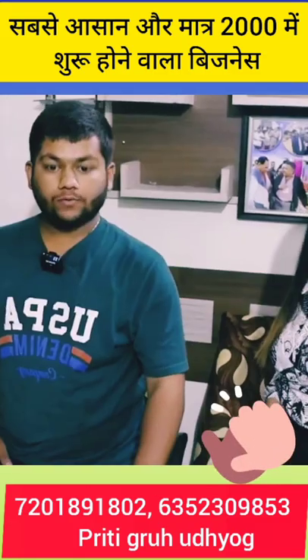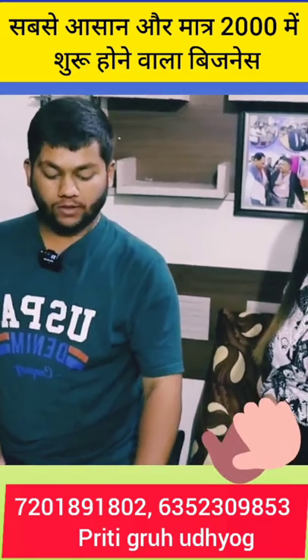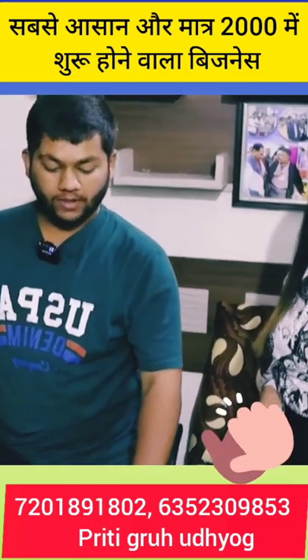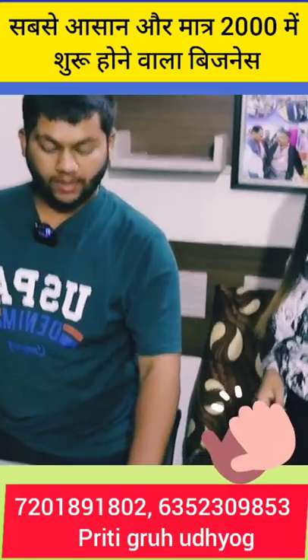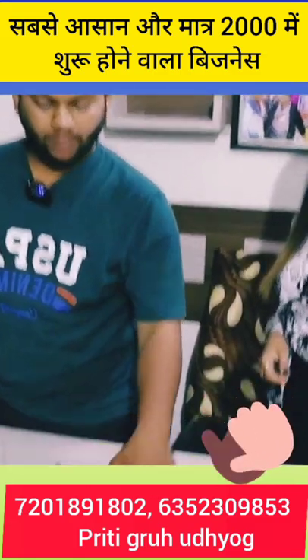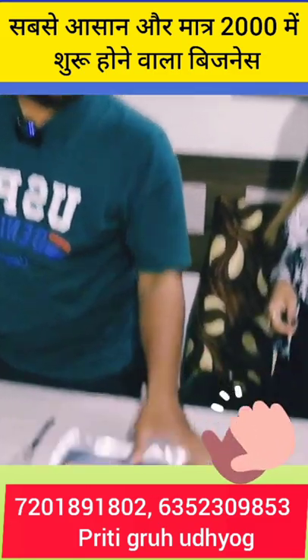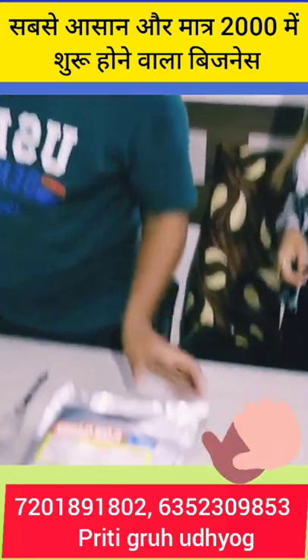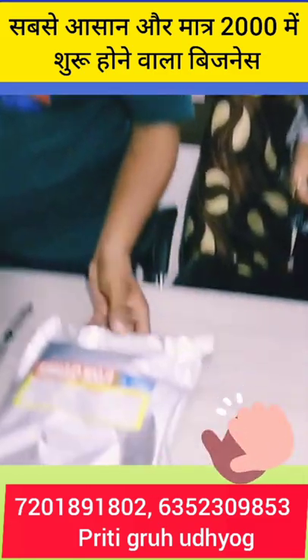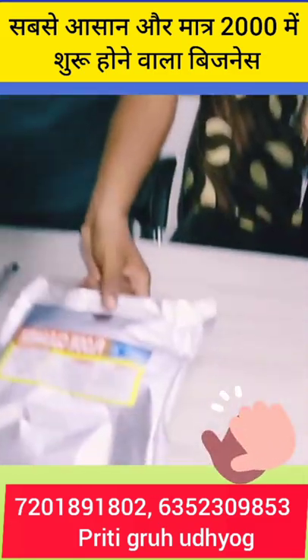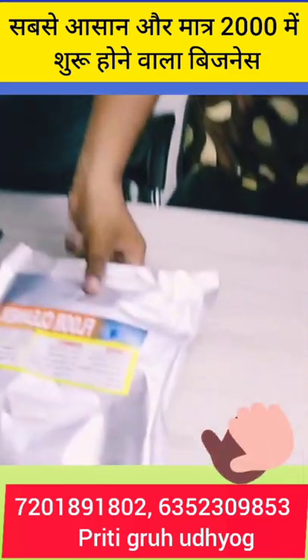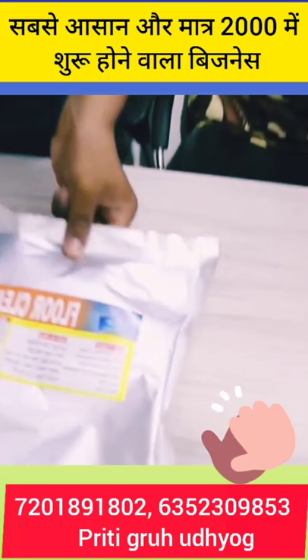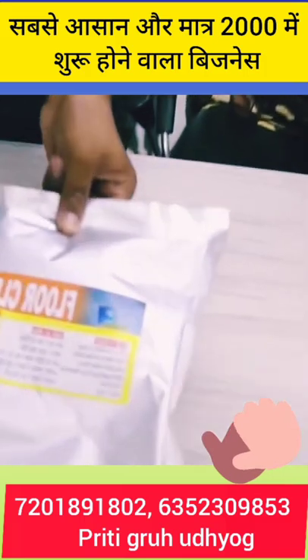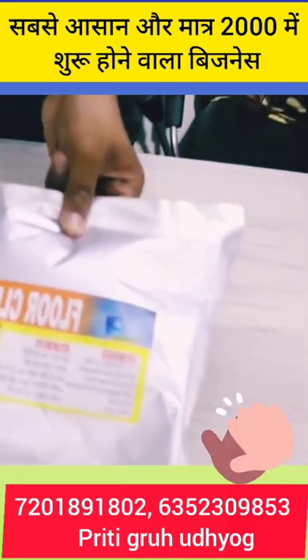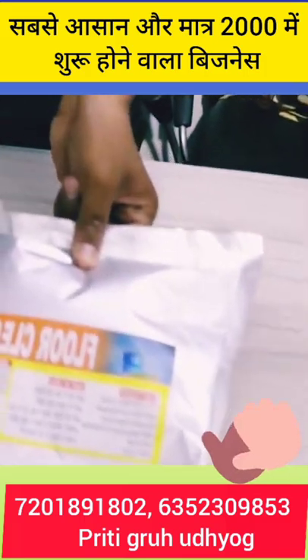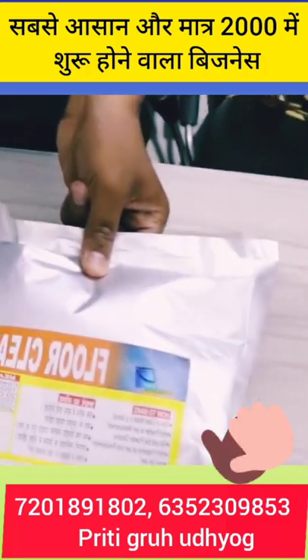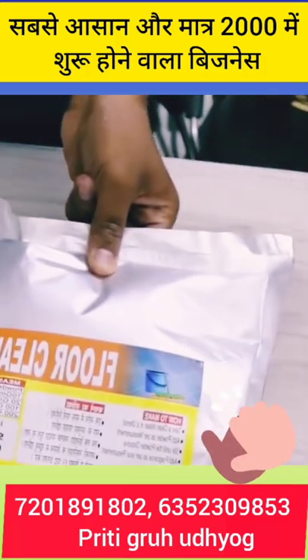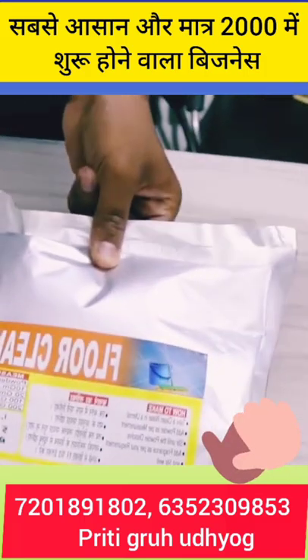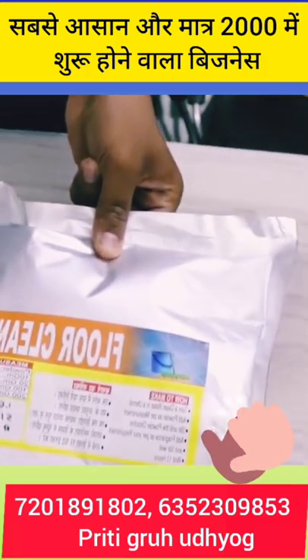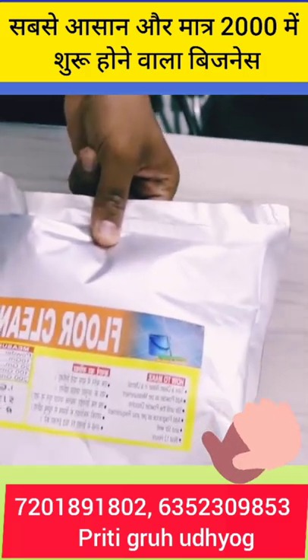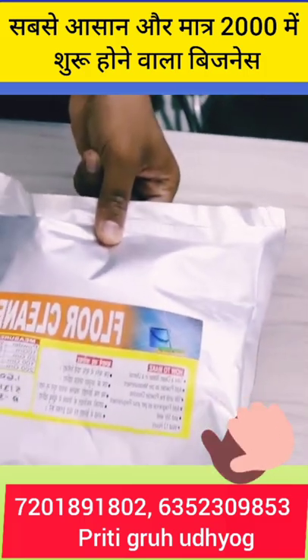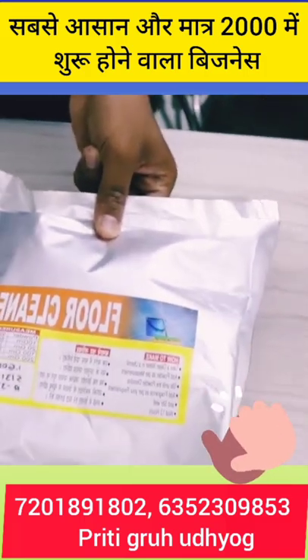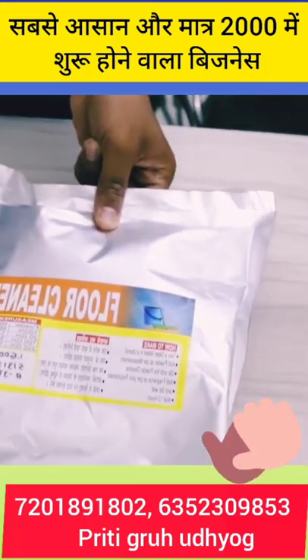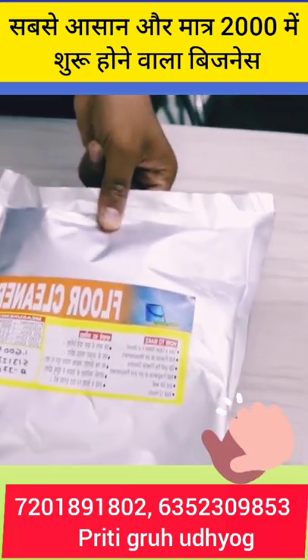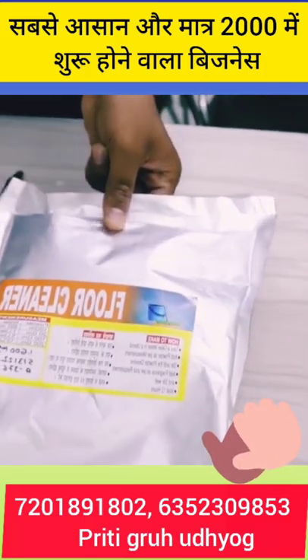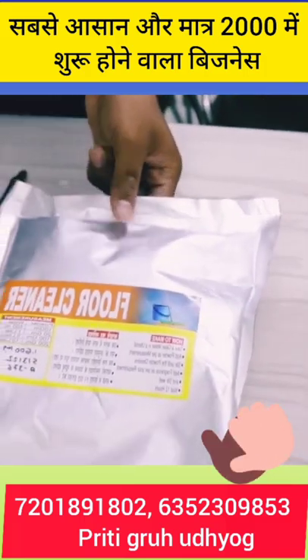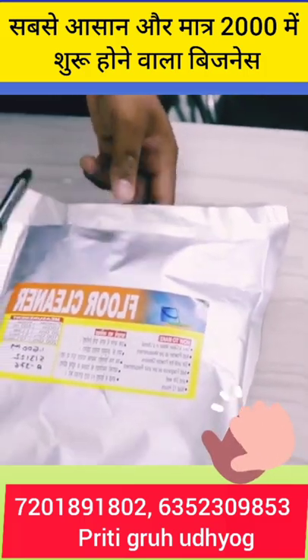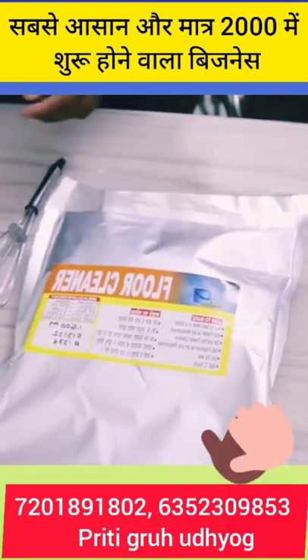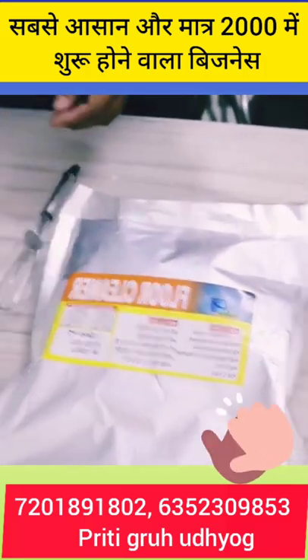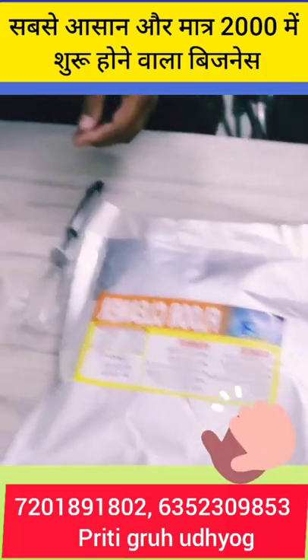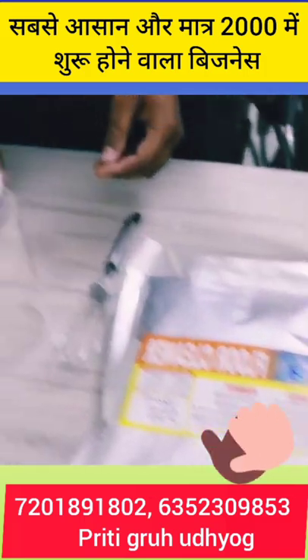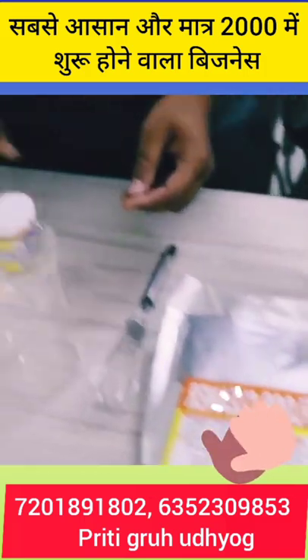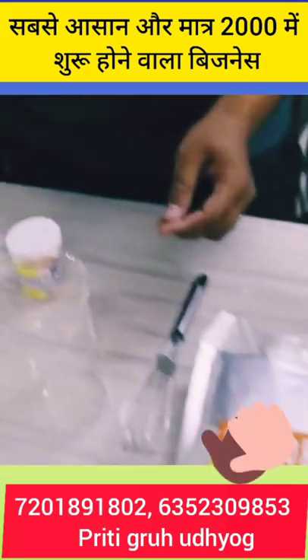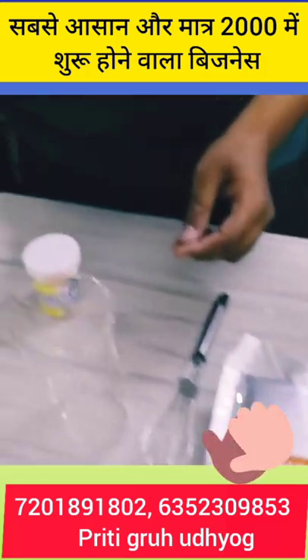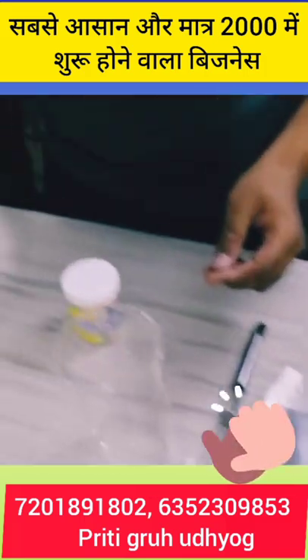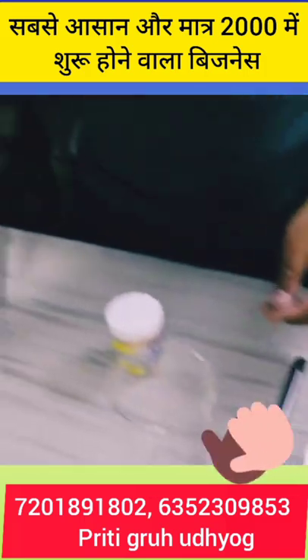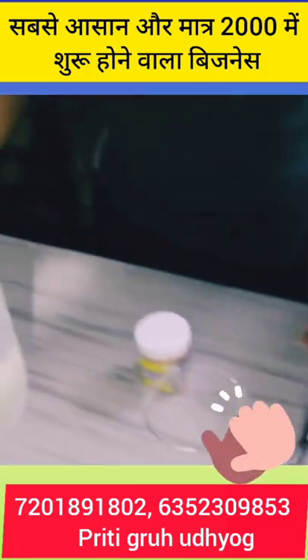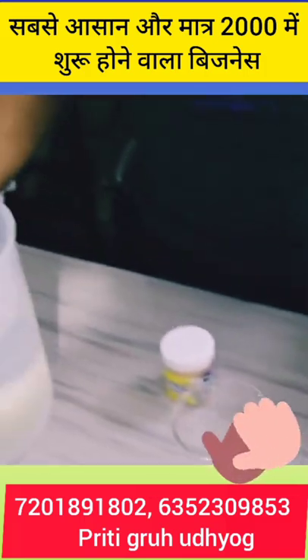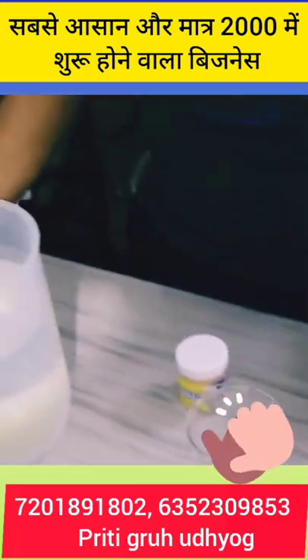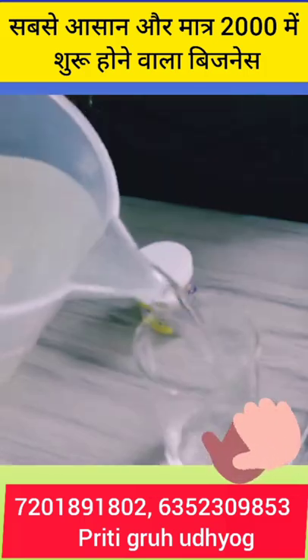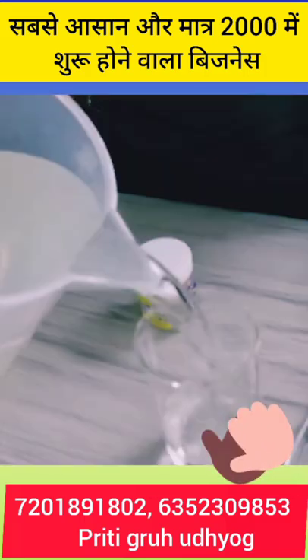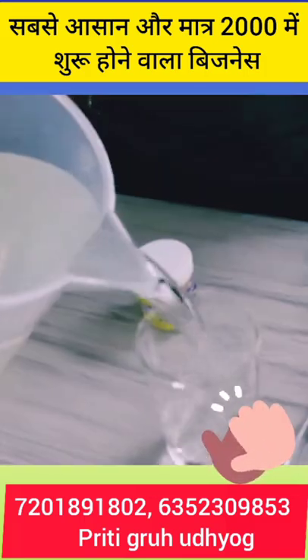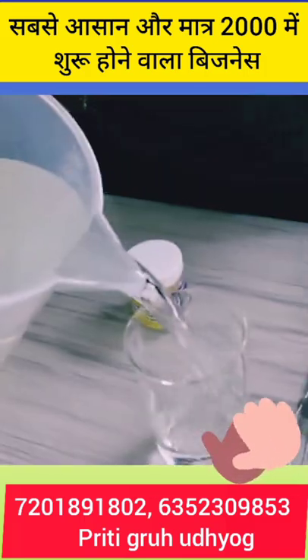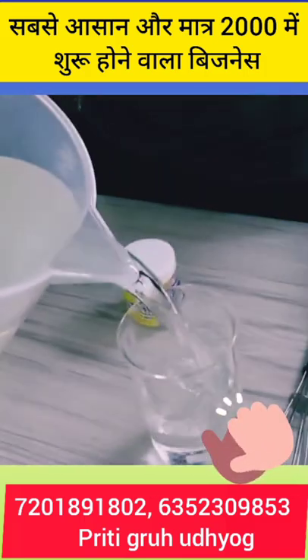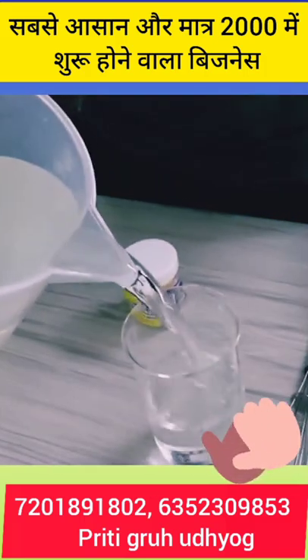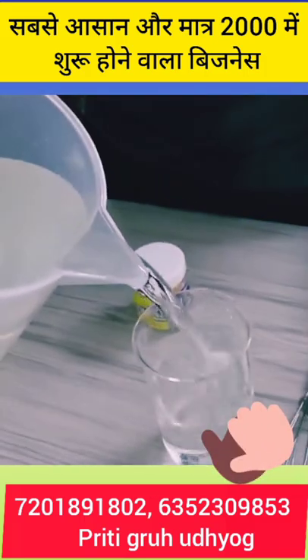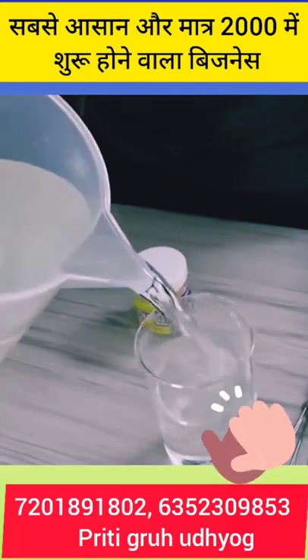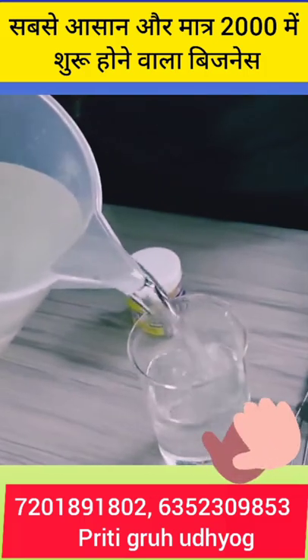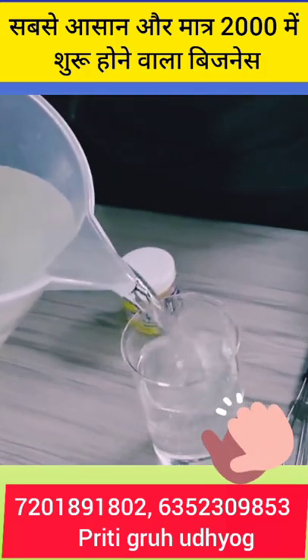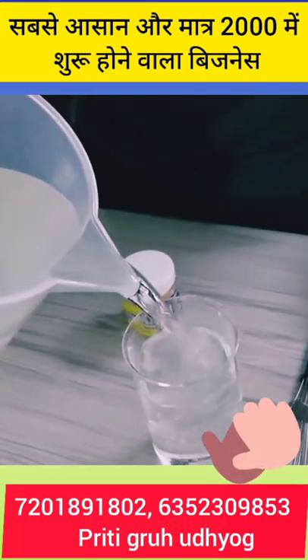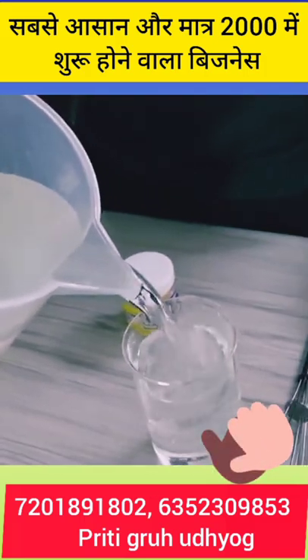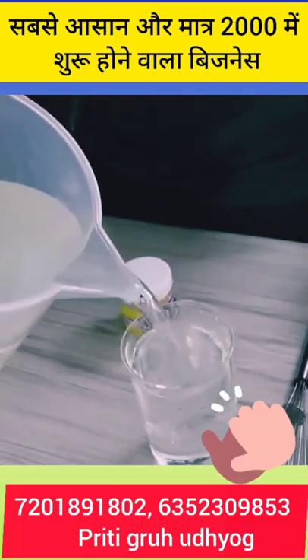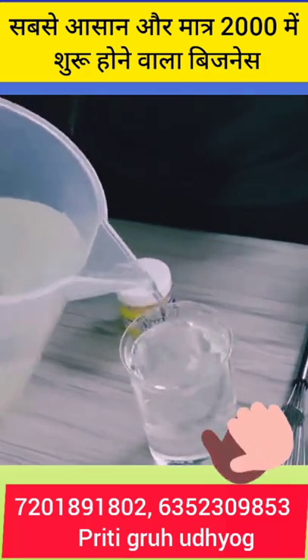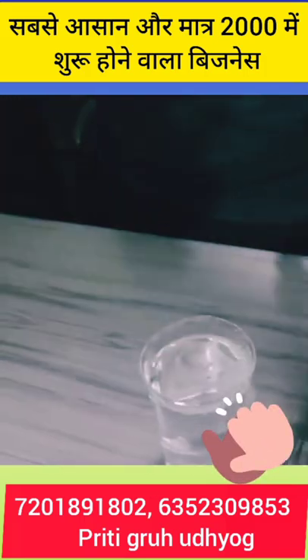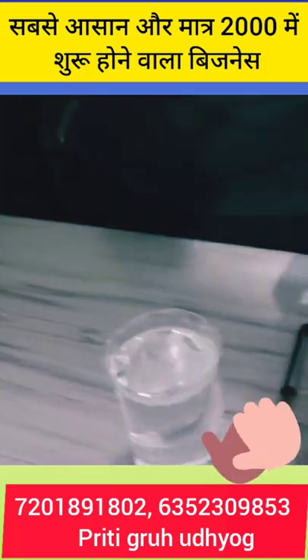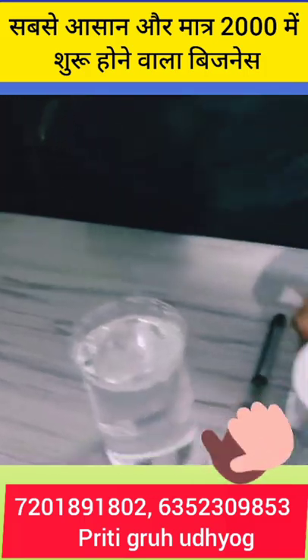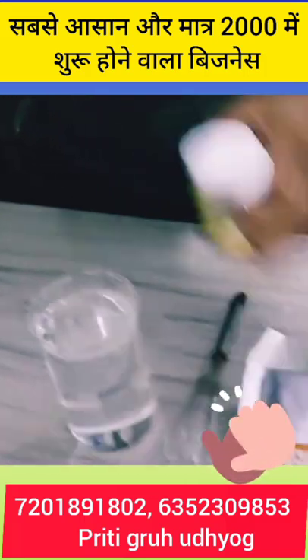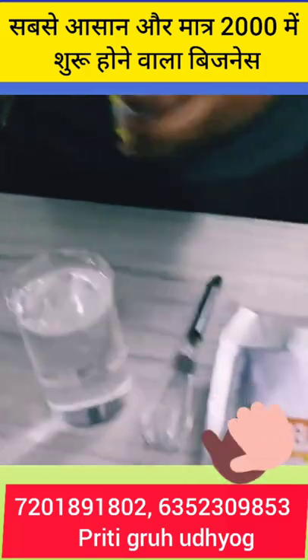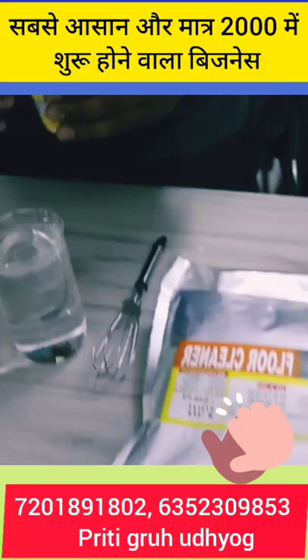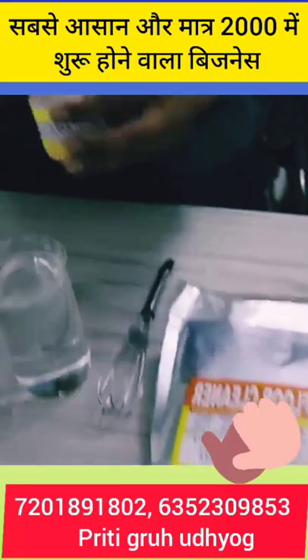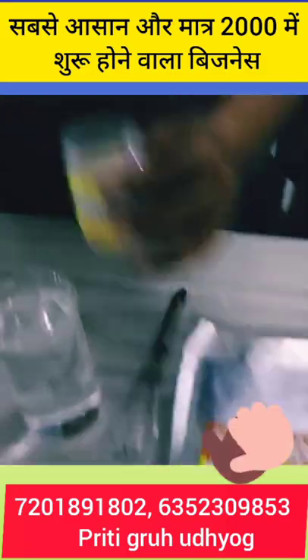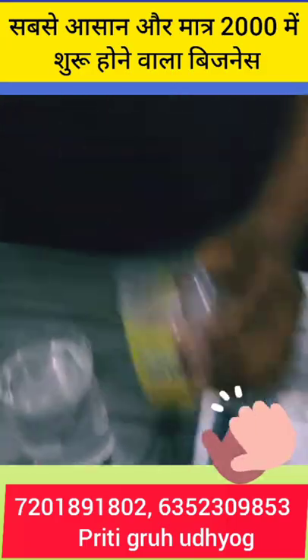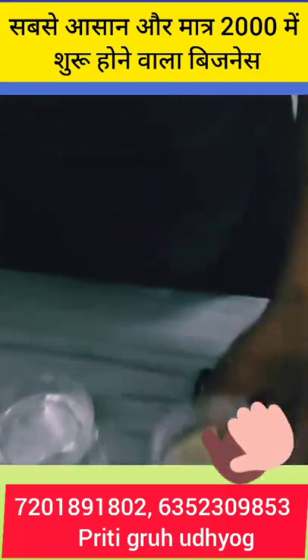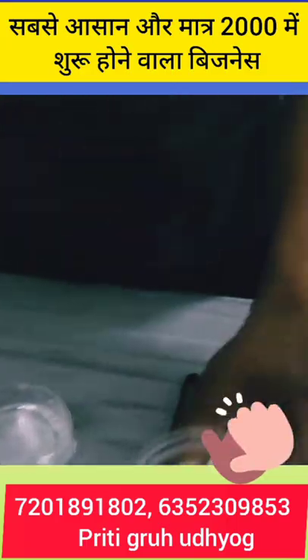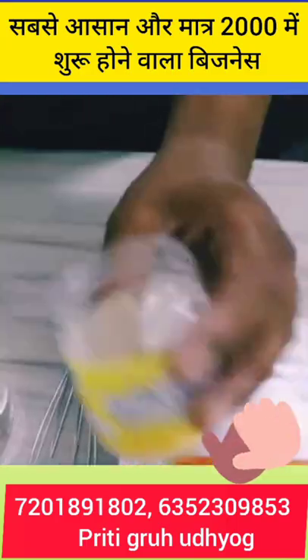This is the floor cleaner — you will need a powder pouch to make a floor cleaner. First of all, we have to take 500 ml of water. This is 10 grams of powder.